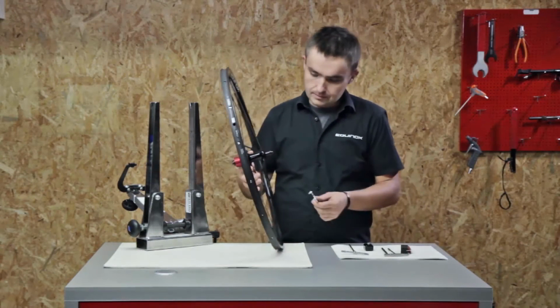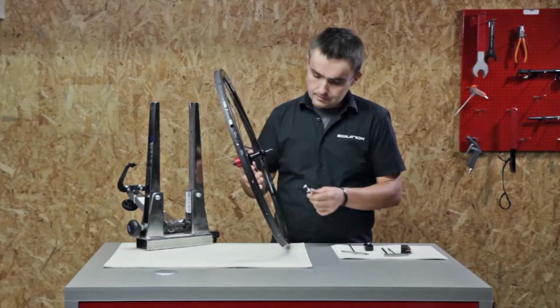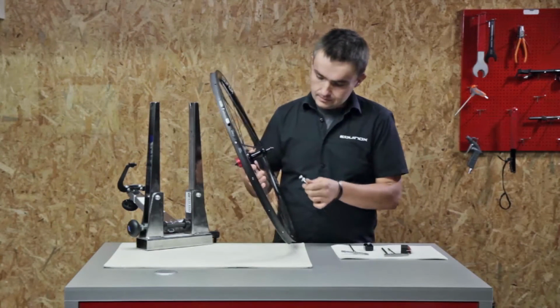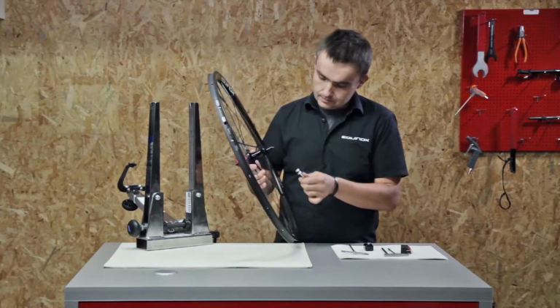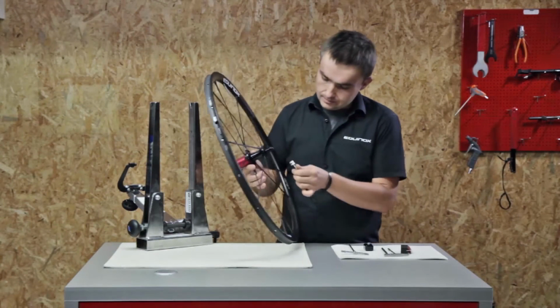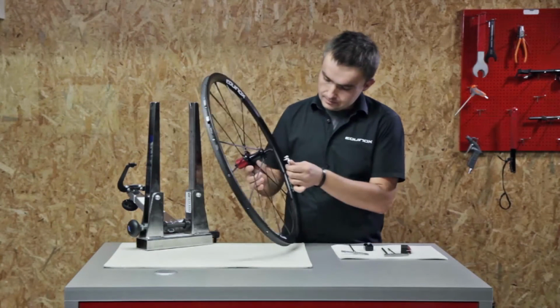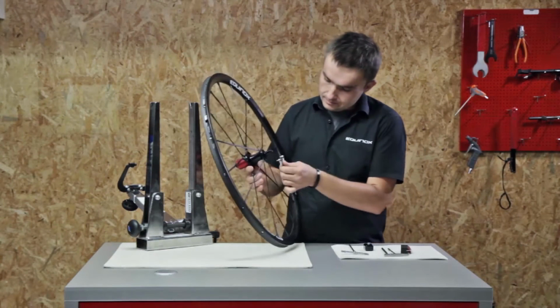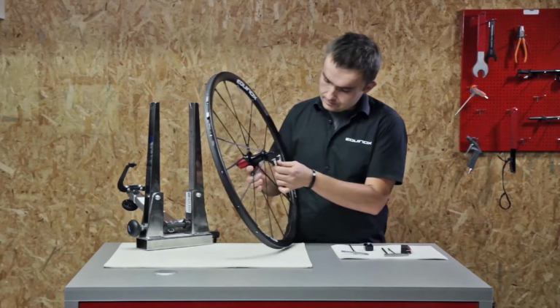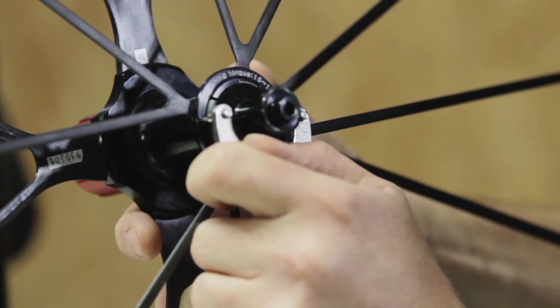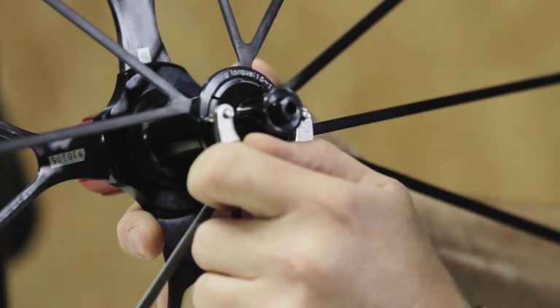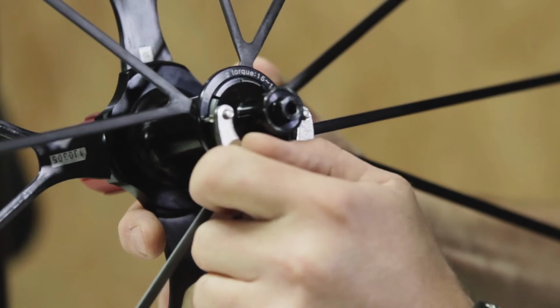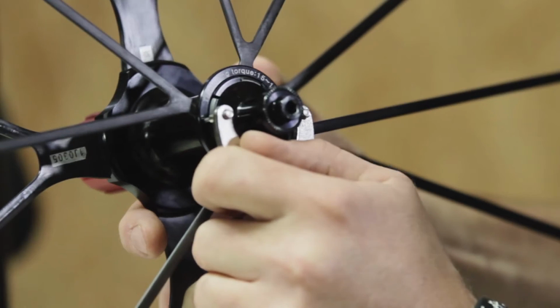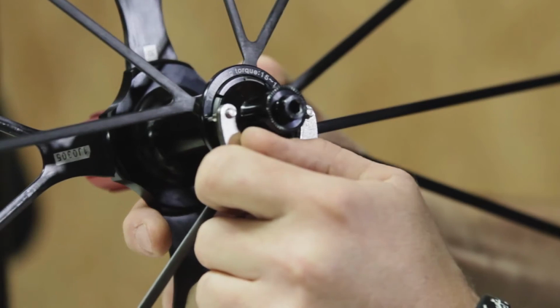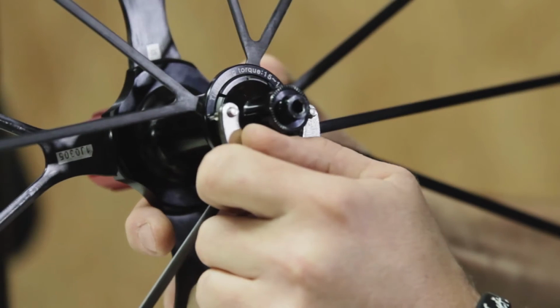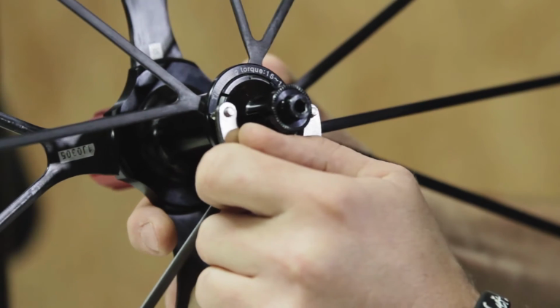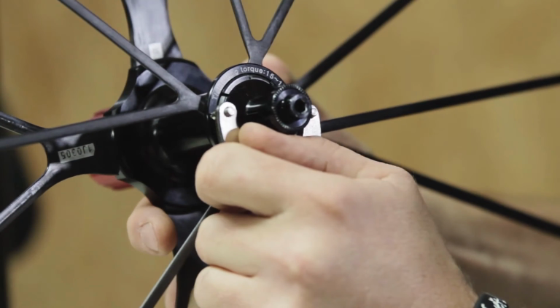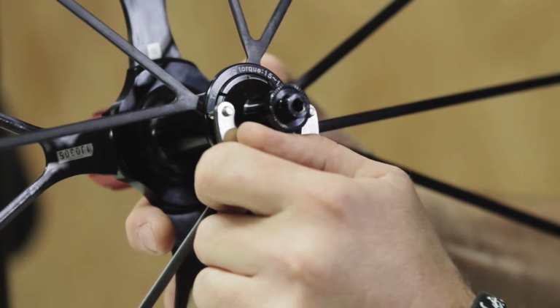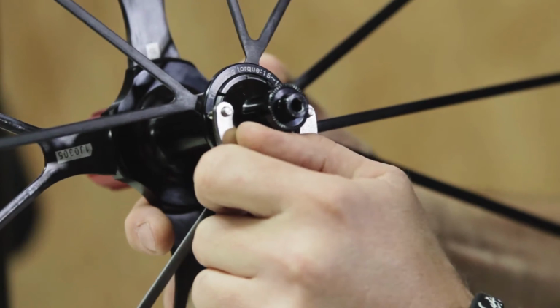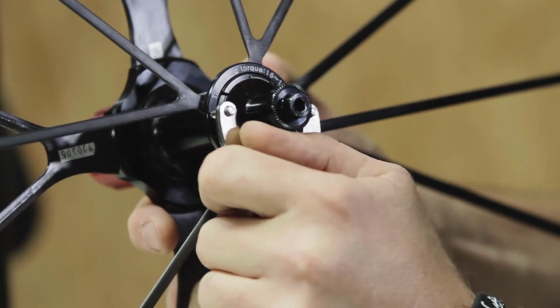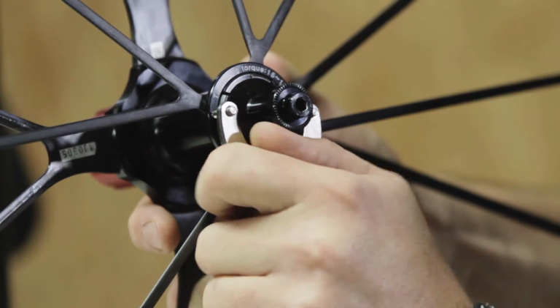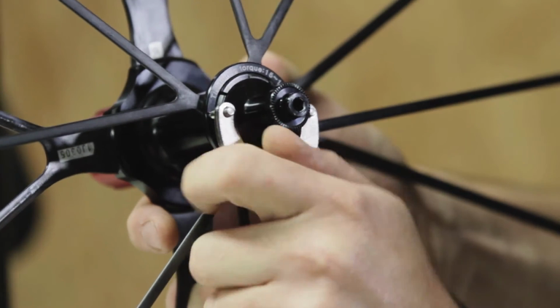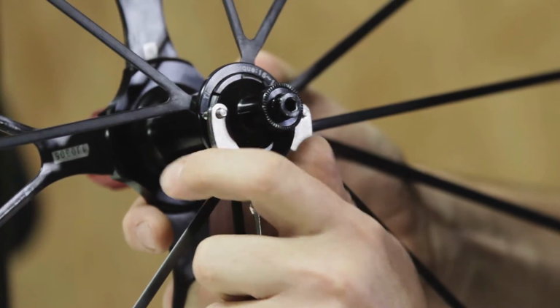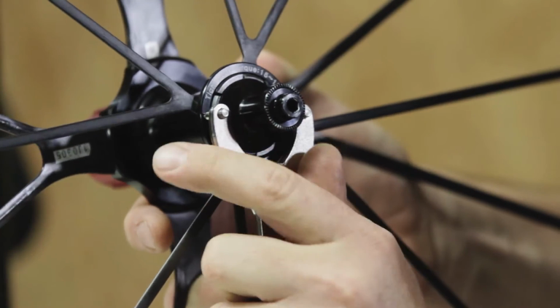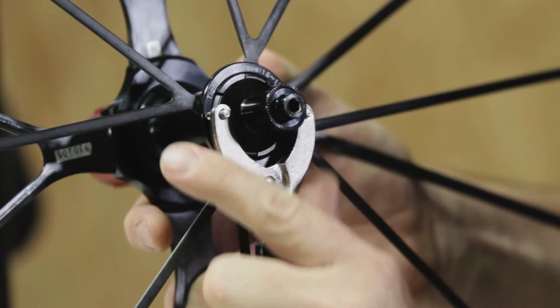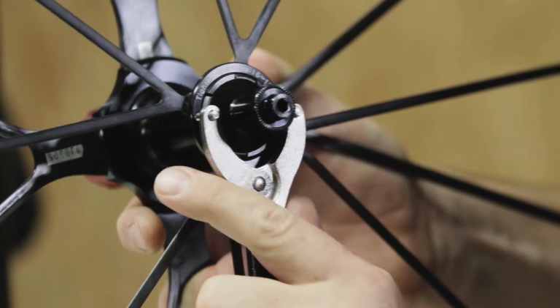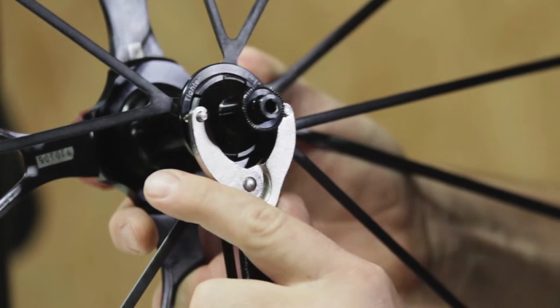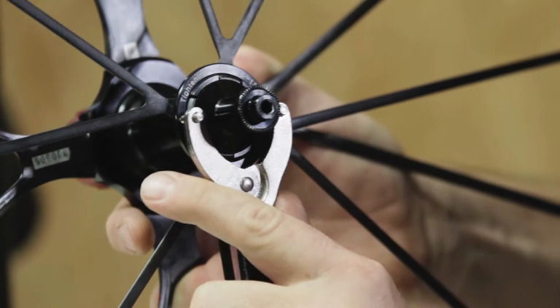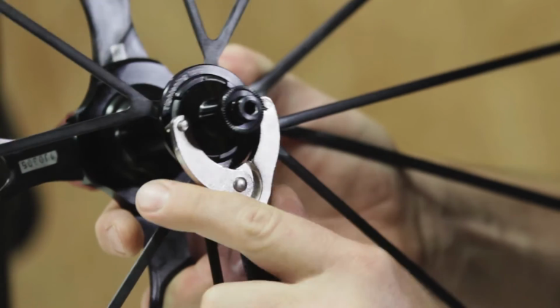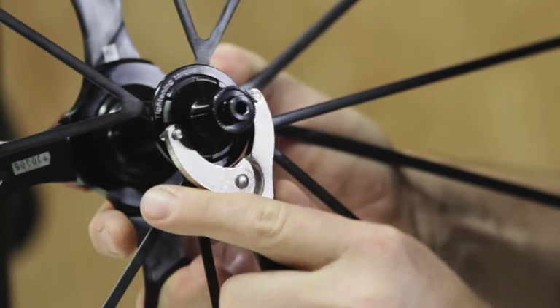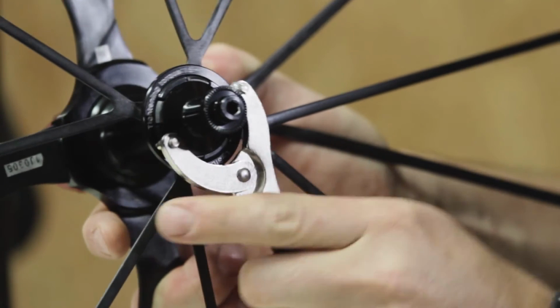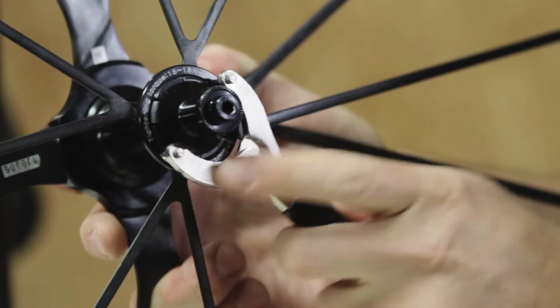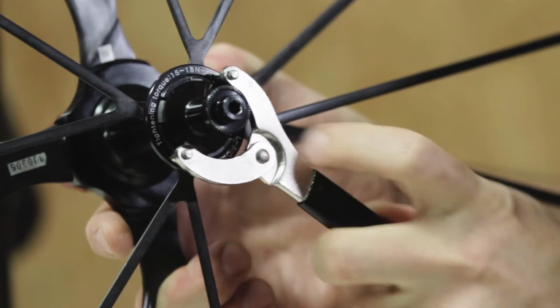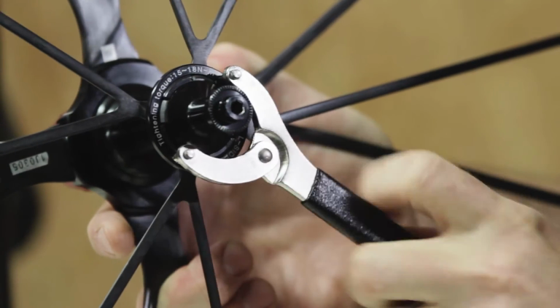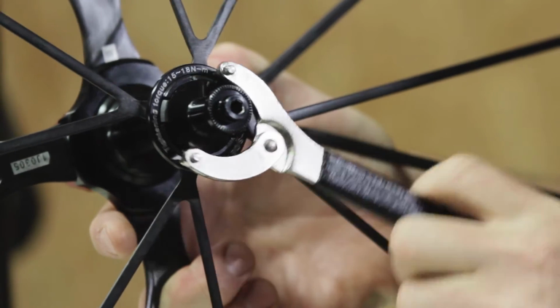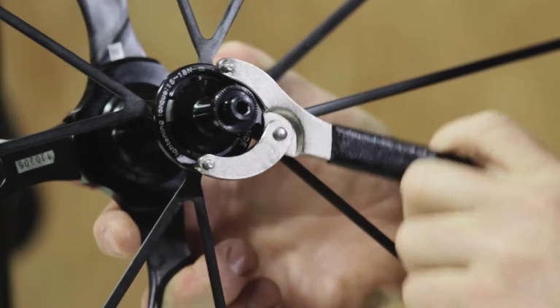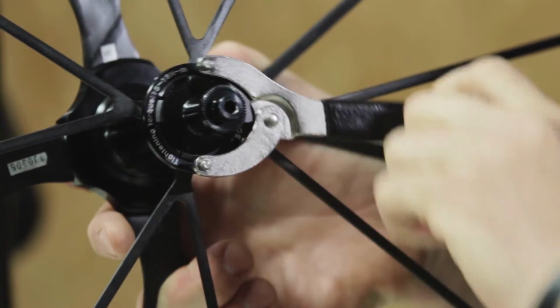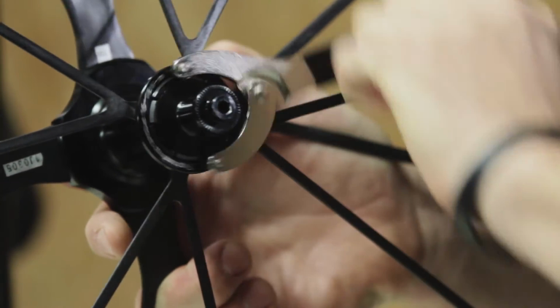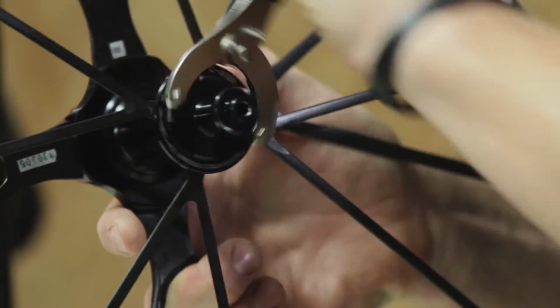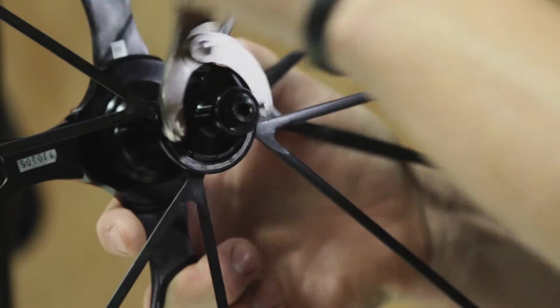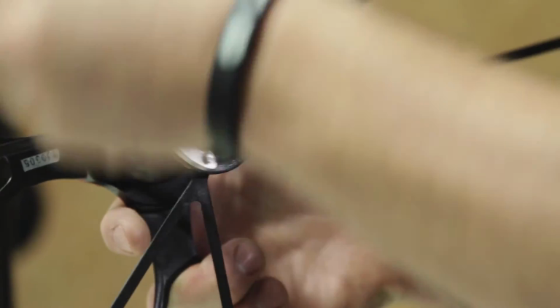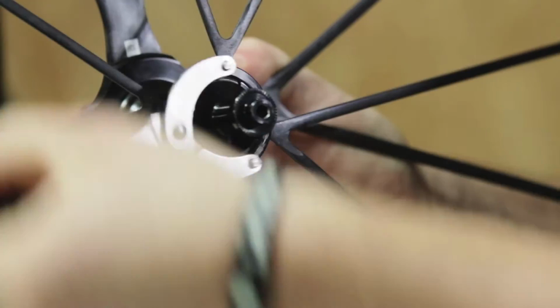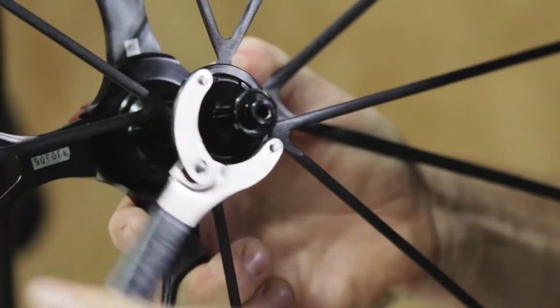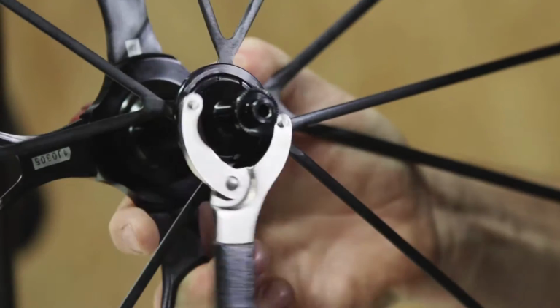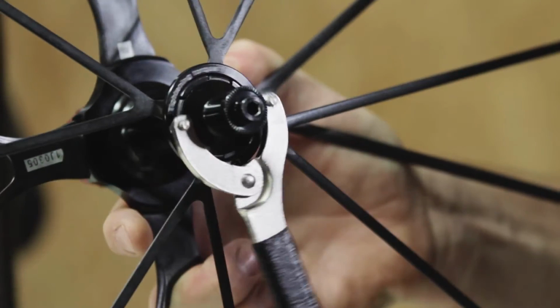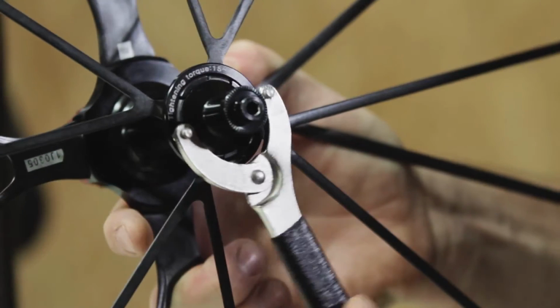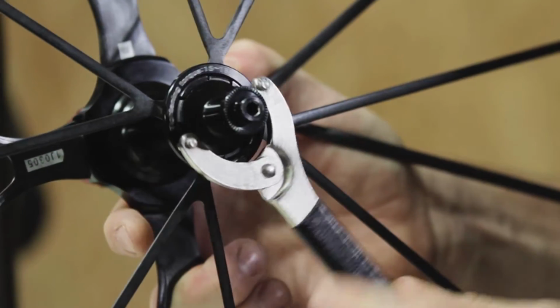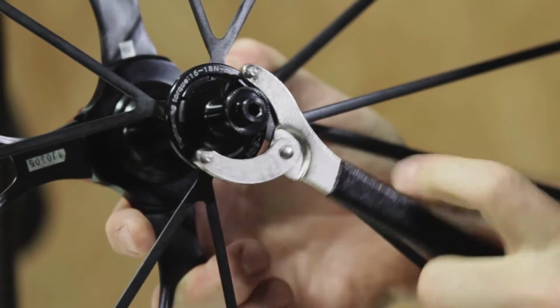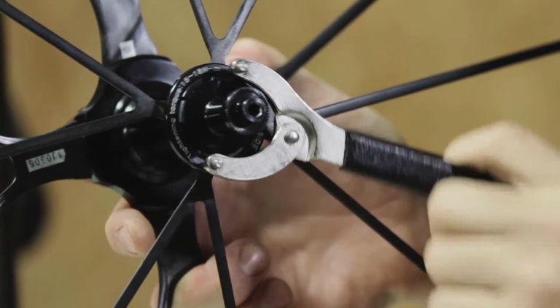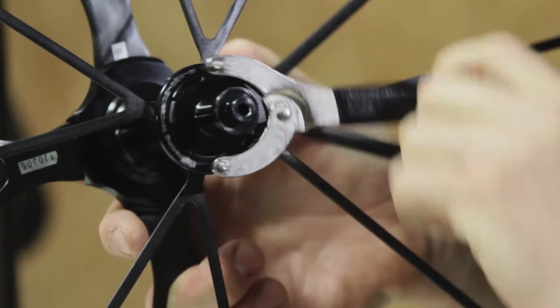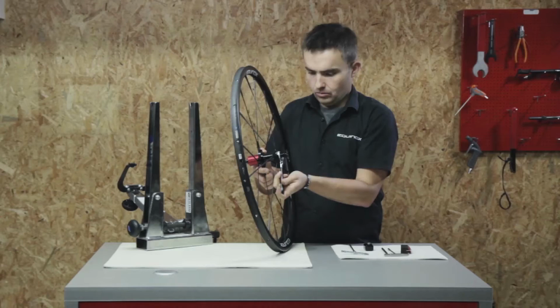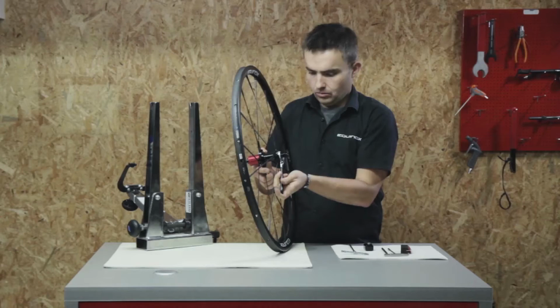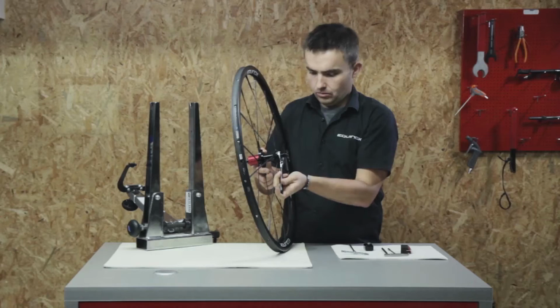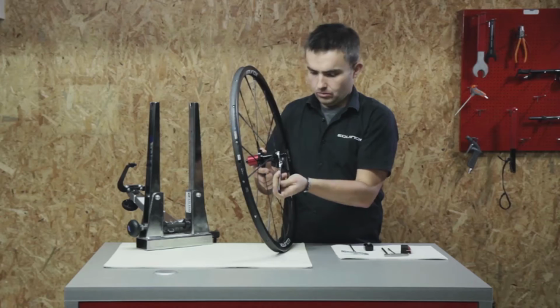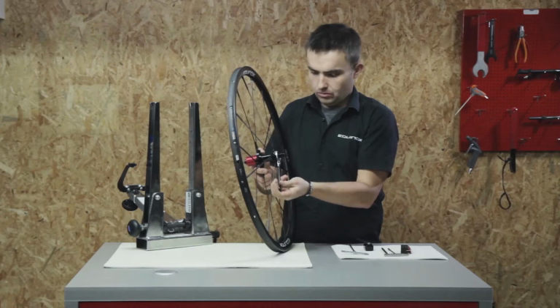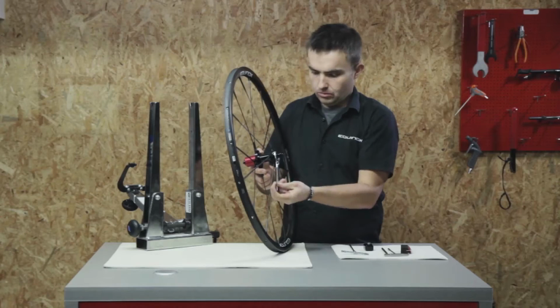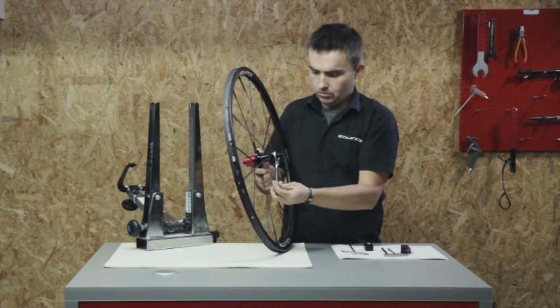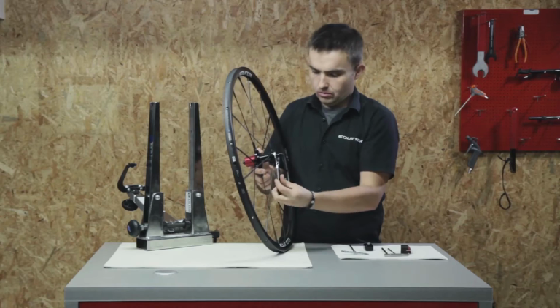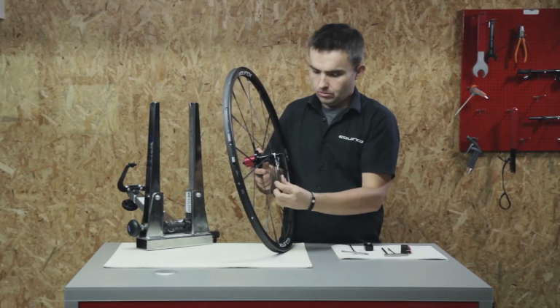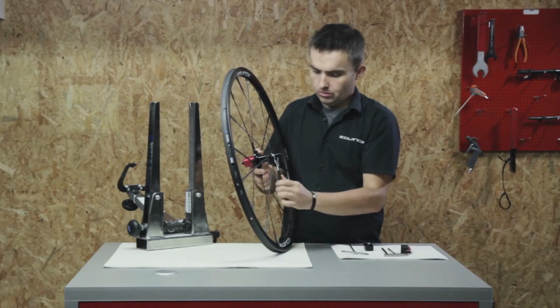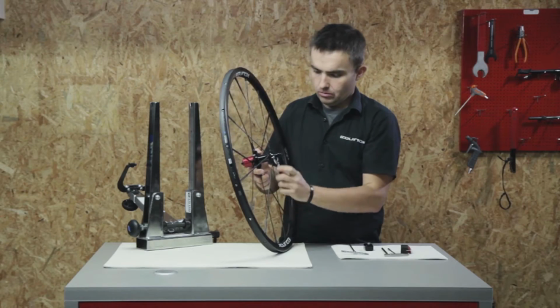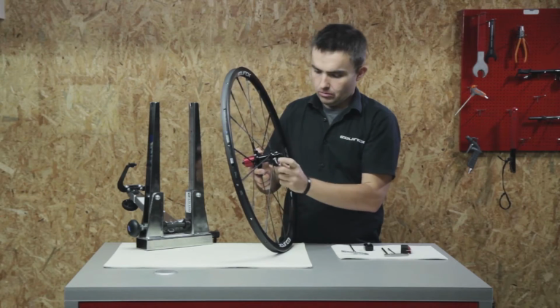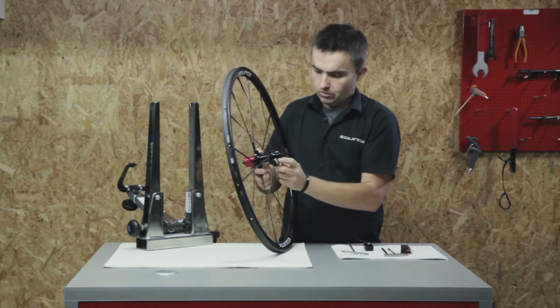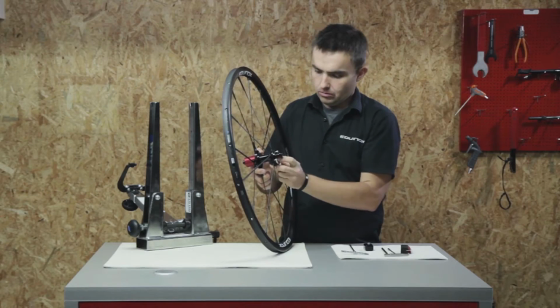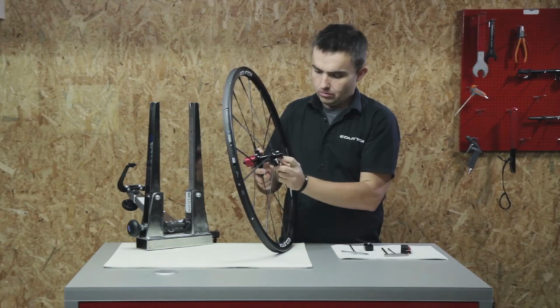Use the supplied key to loosen the lock ring, which fixes the spokes spider onto the hub body.